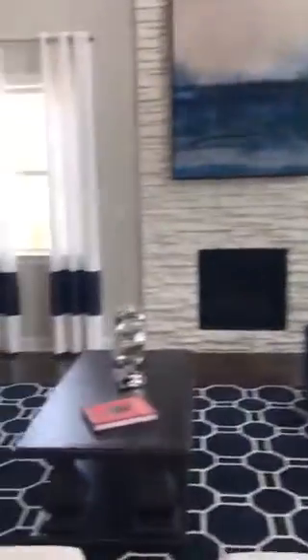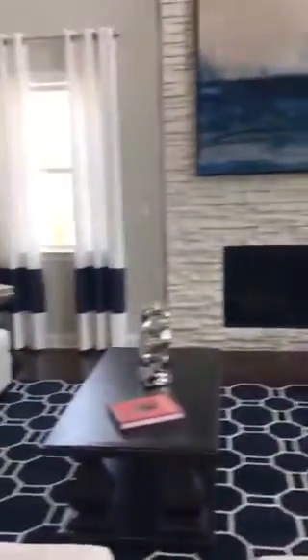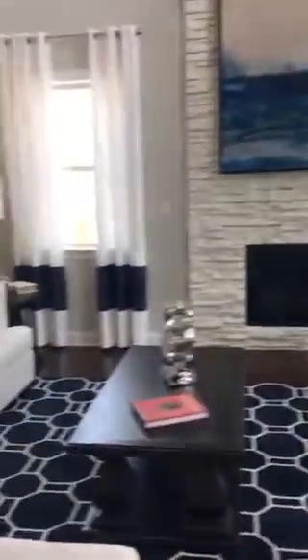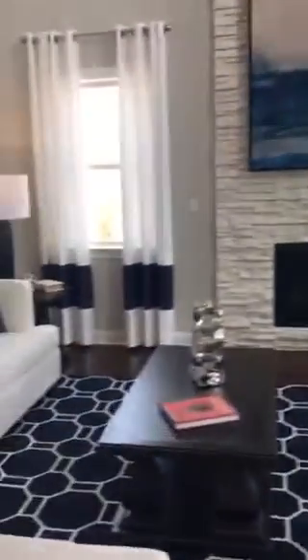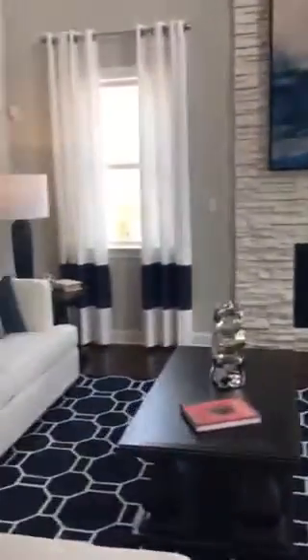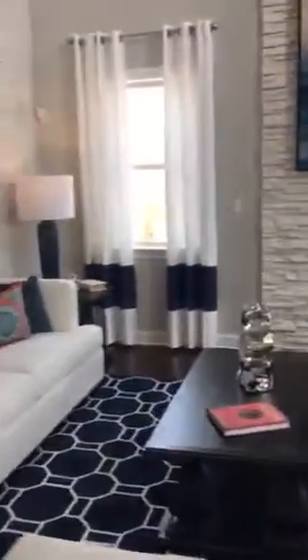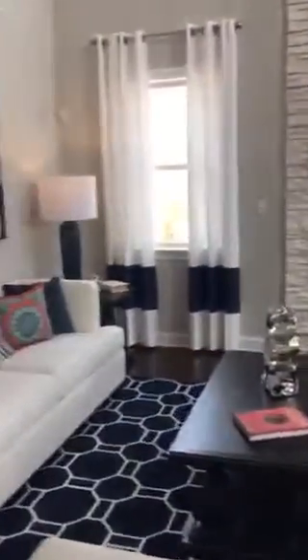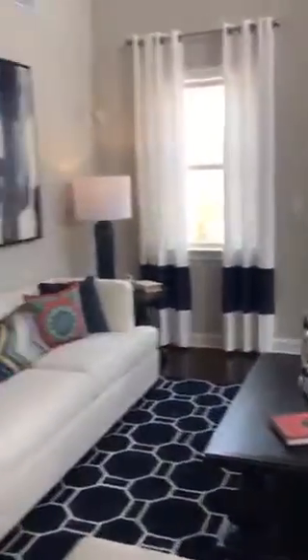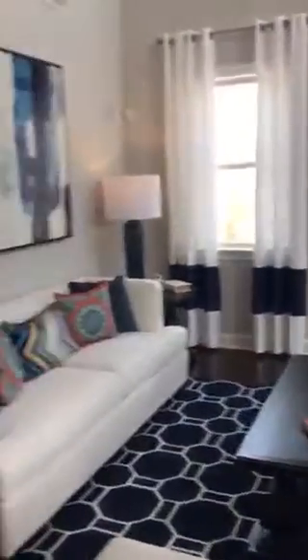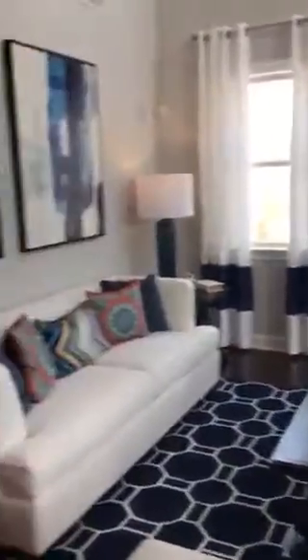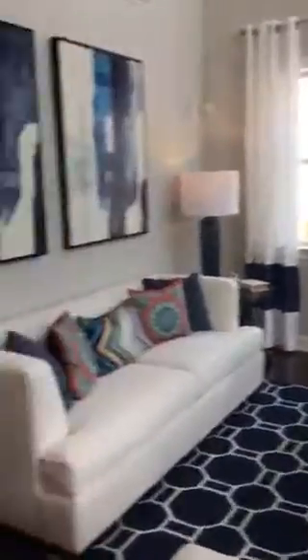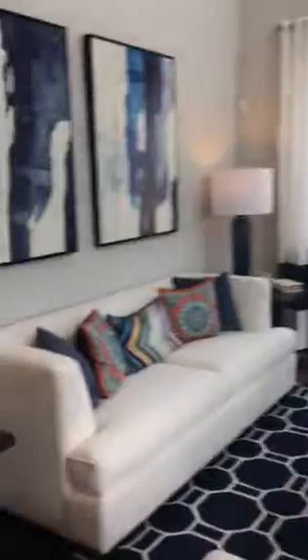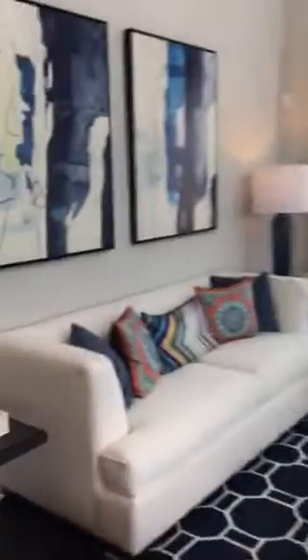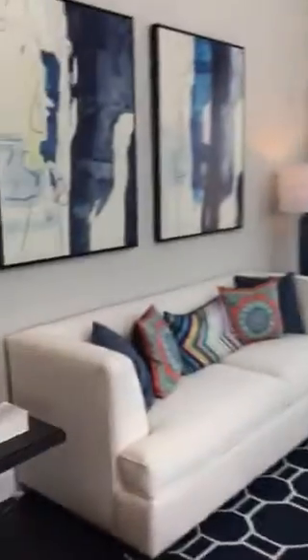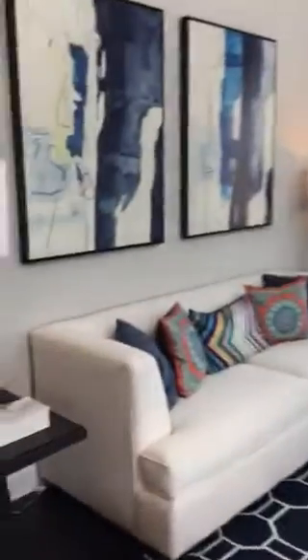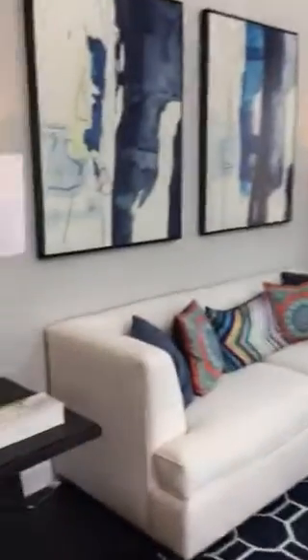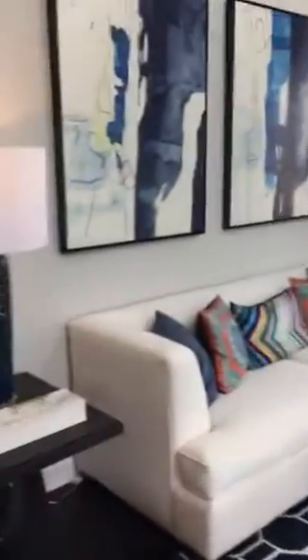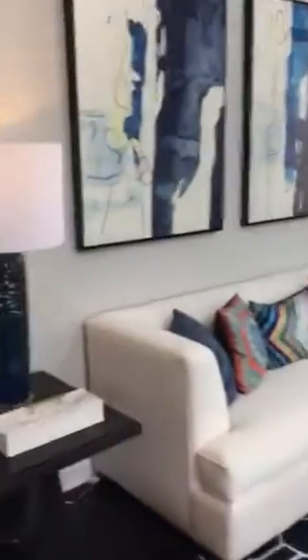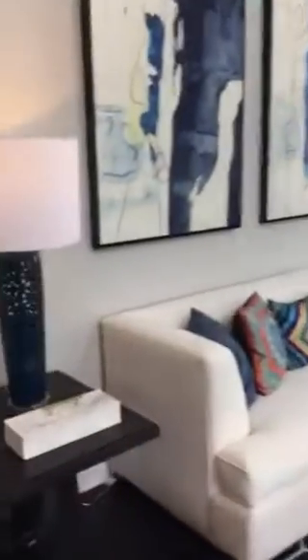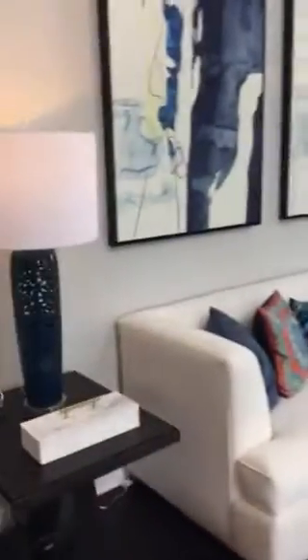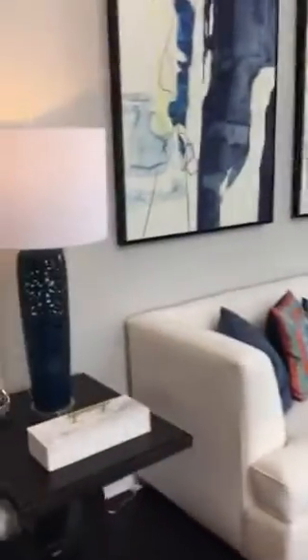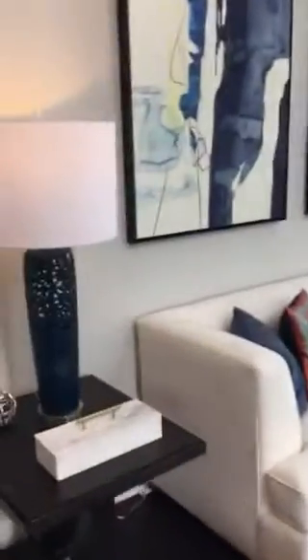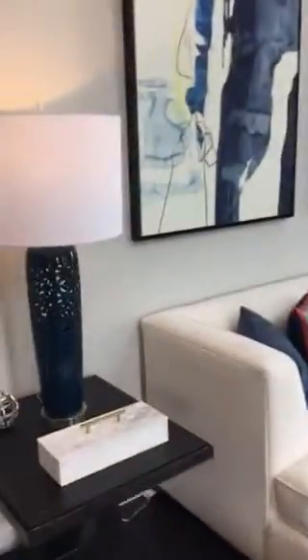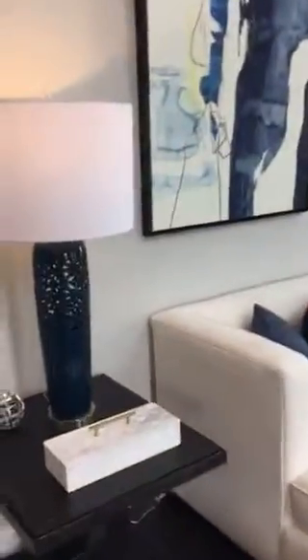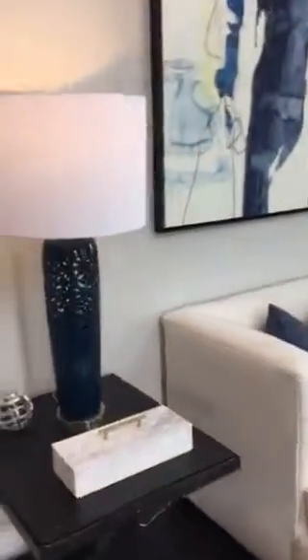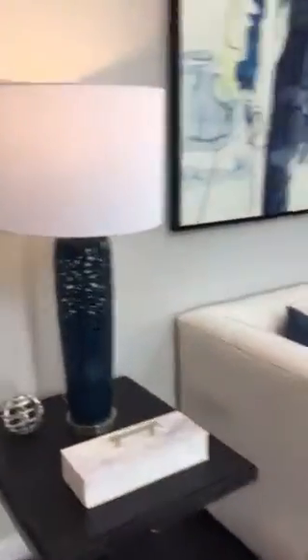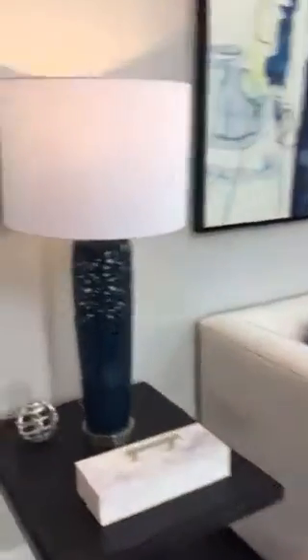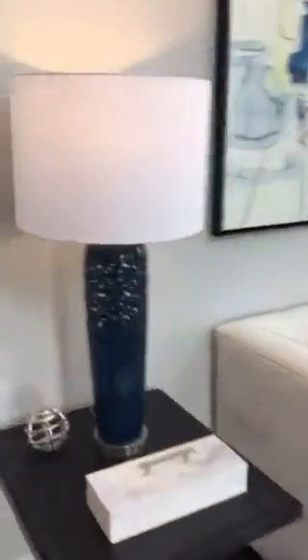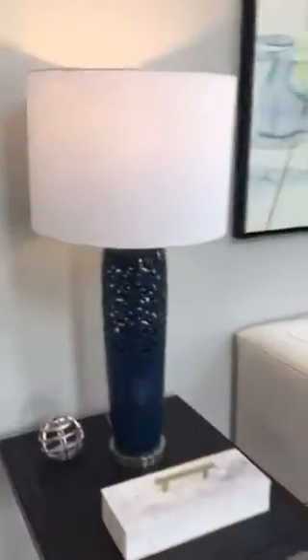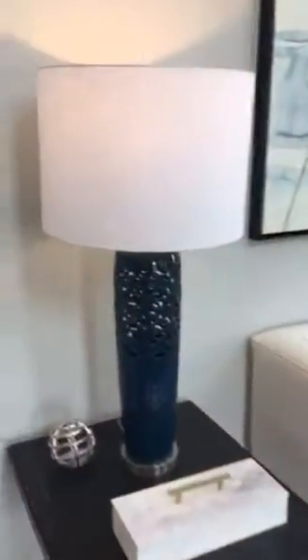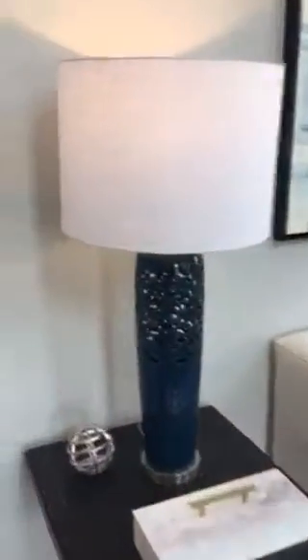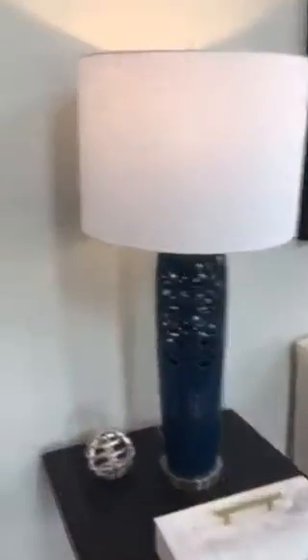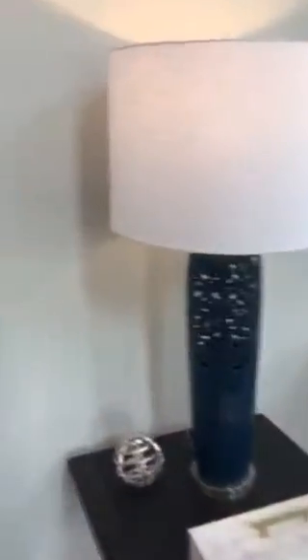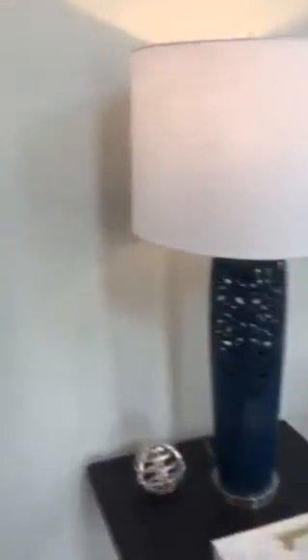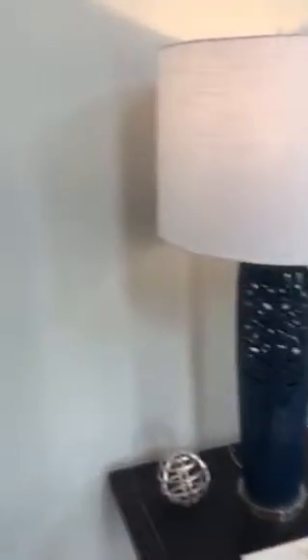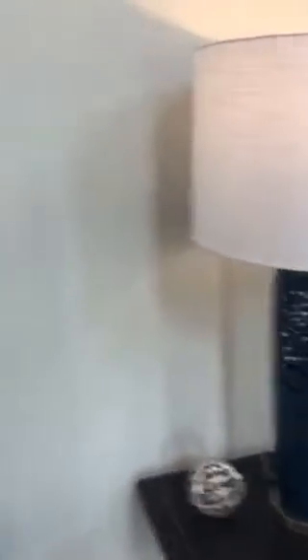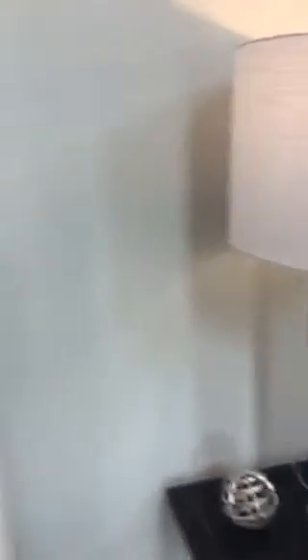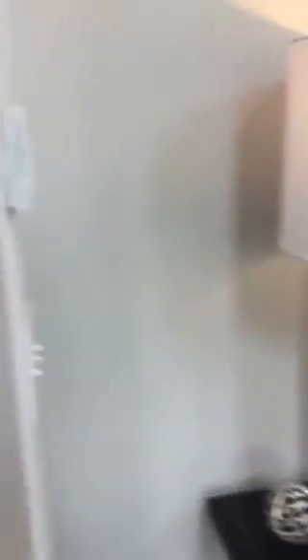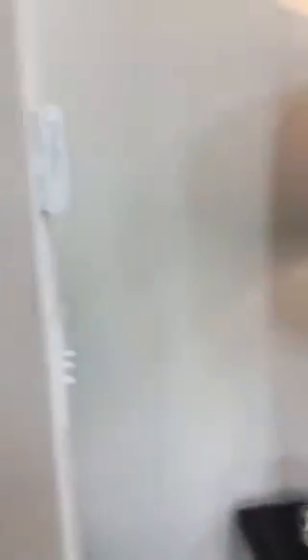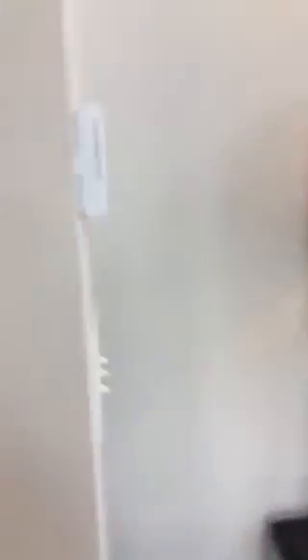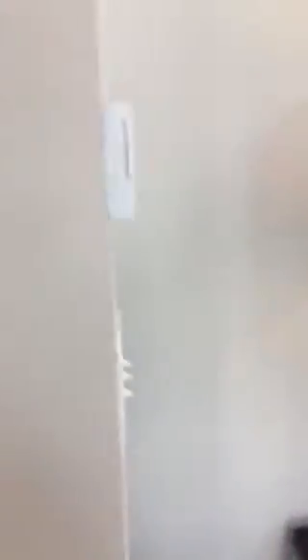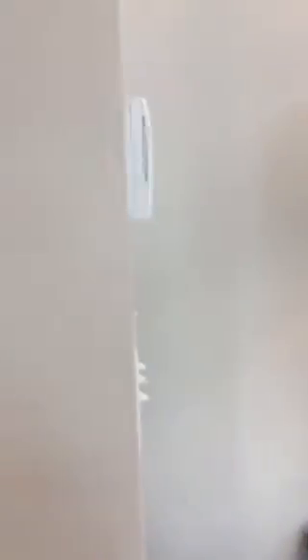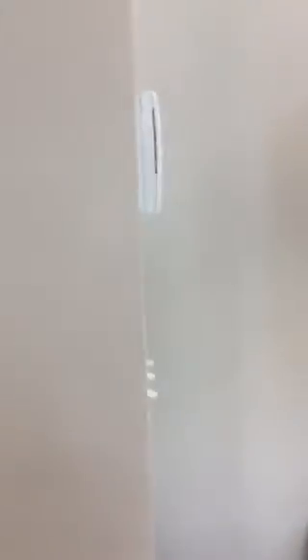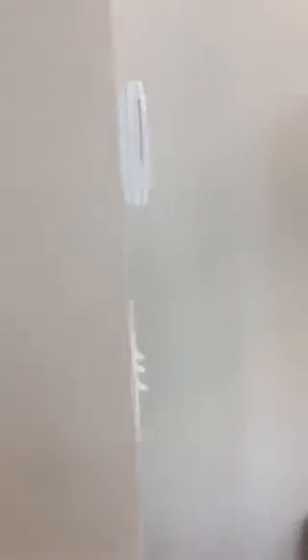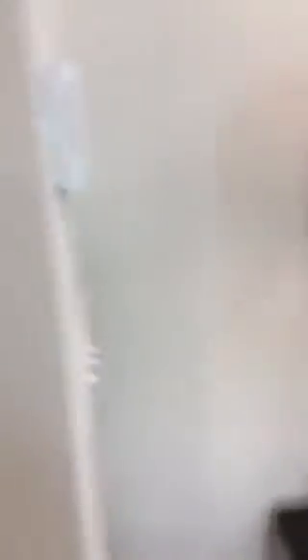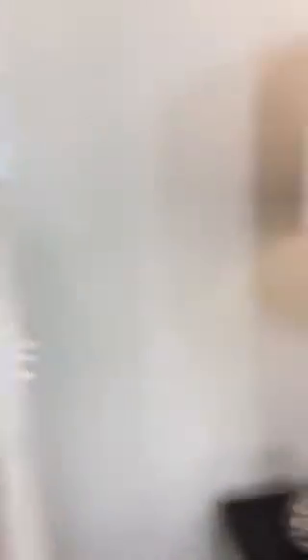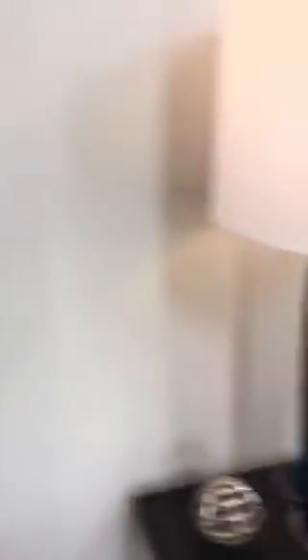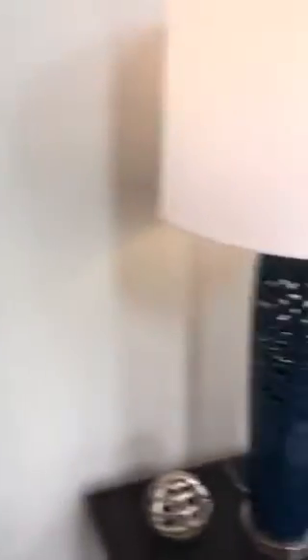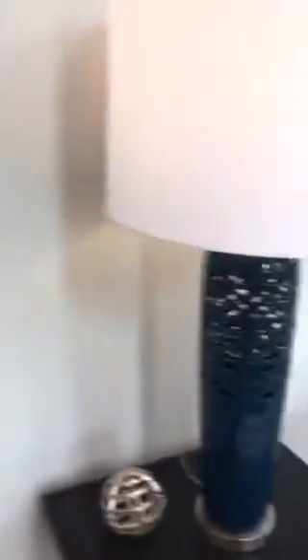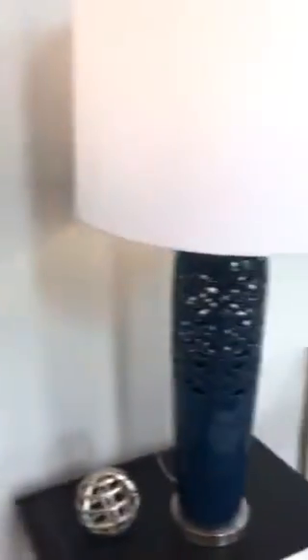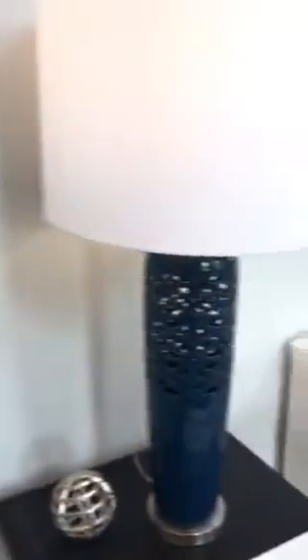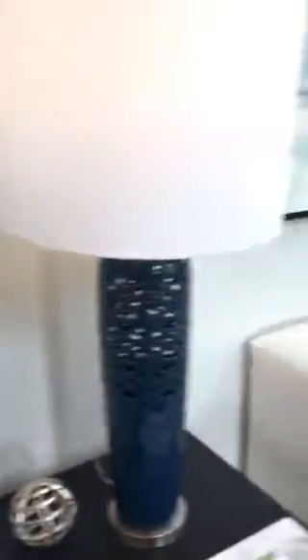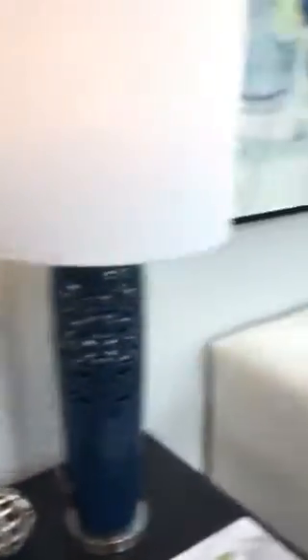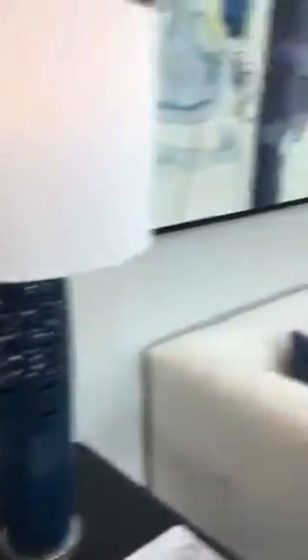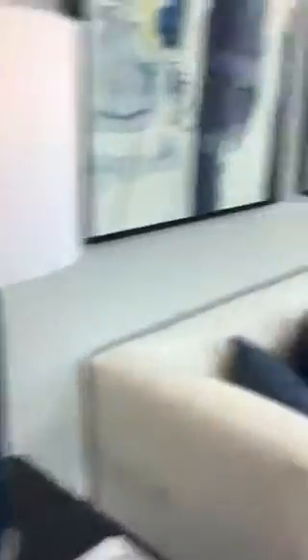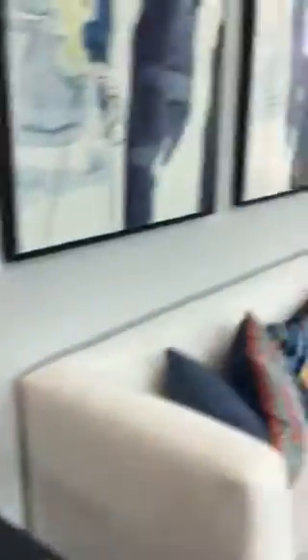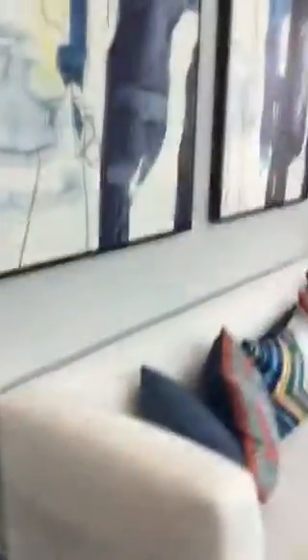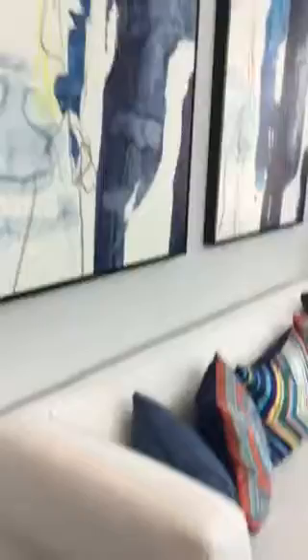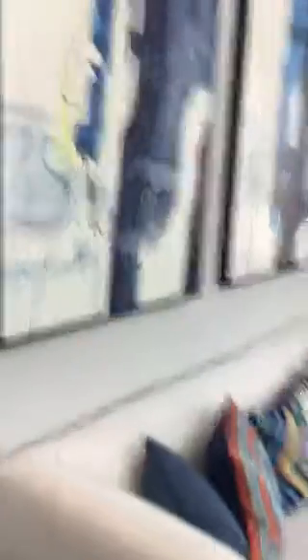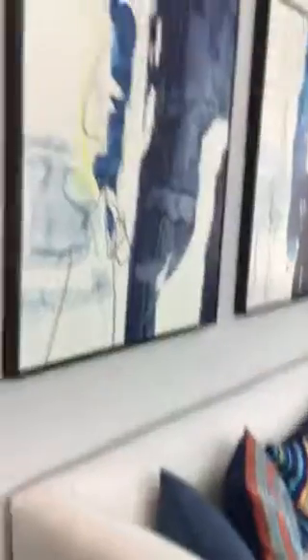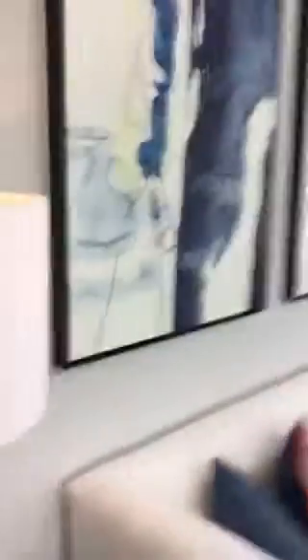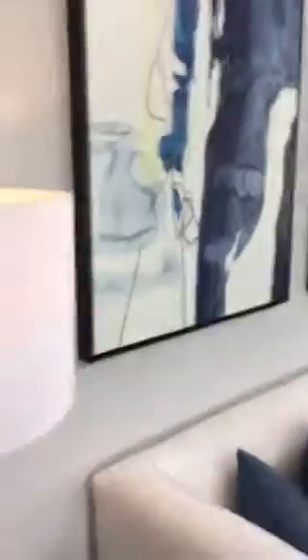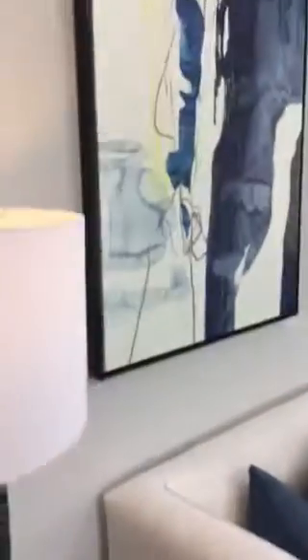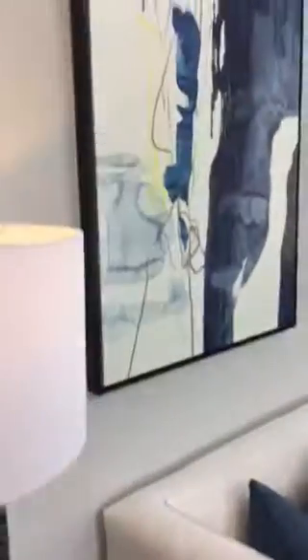Gorgeous. So we're going to go upstairs. Yes, that's blue. And I'm going to go upstairs a little bit.